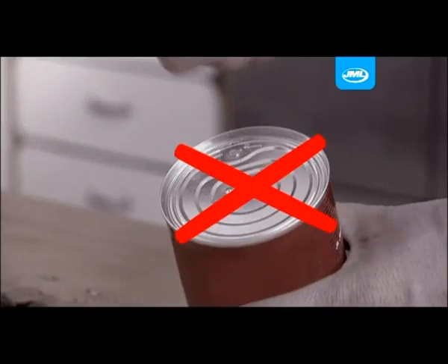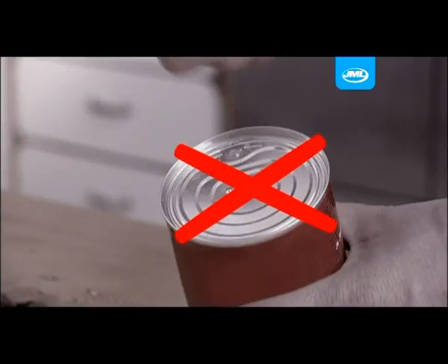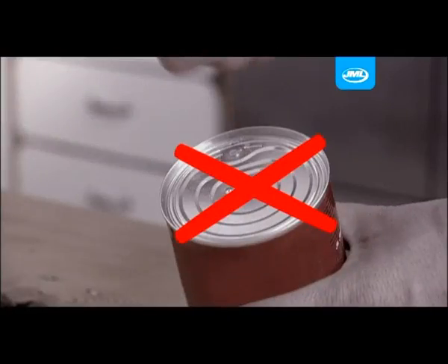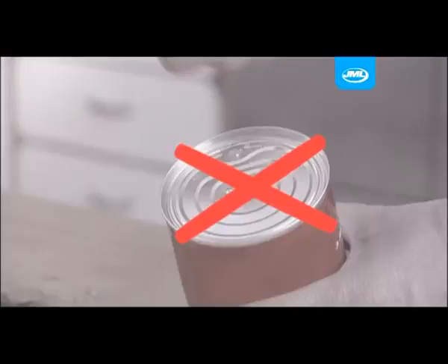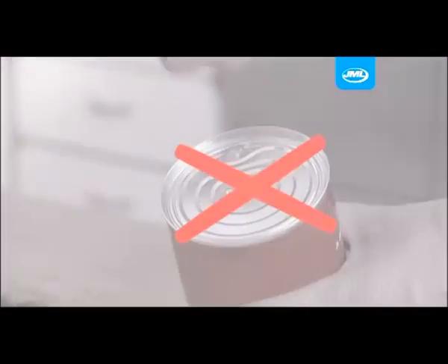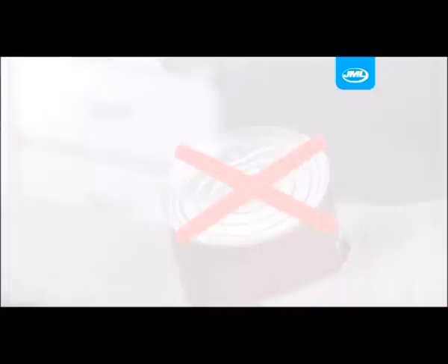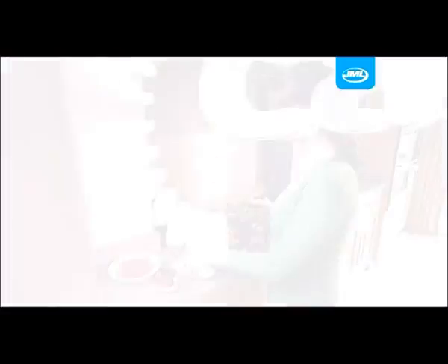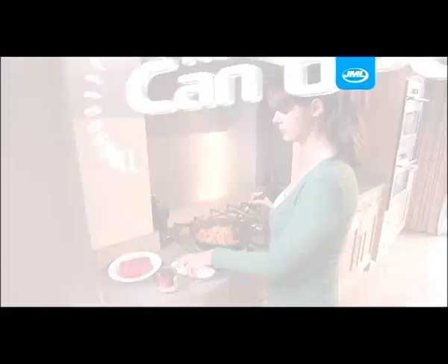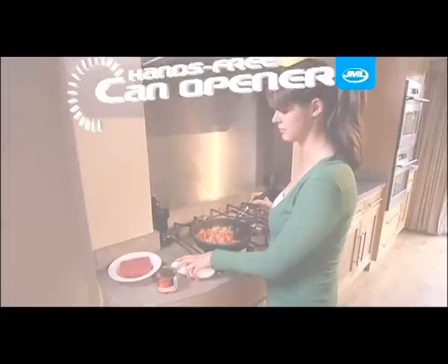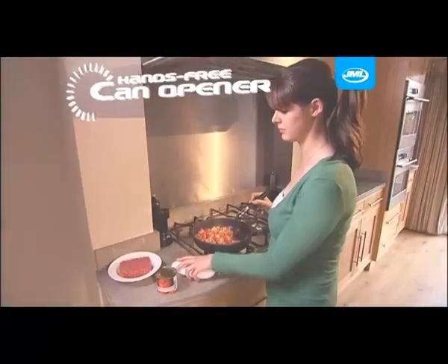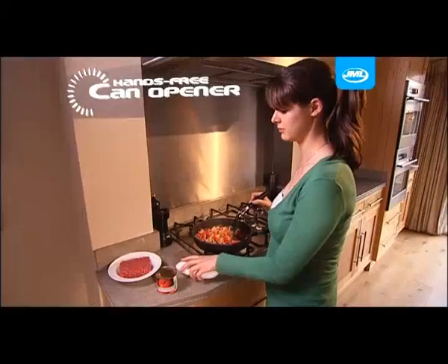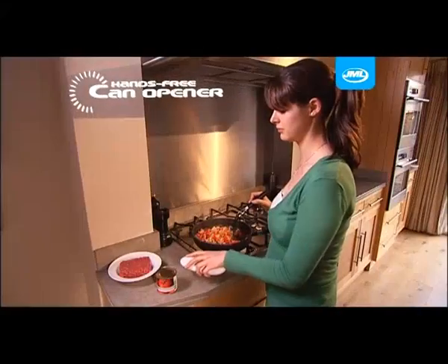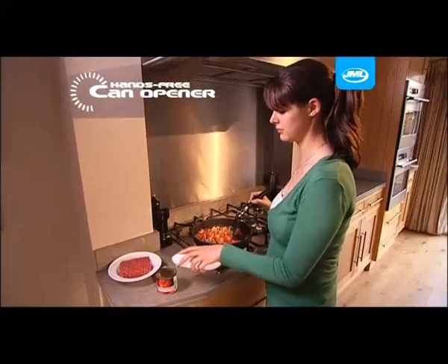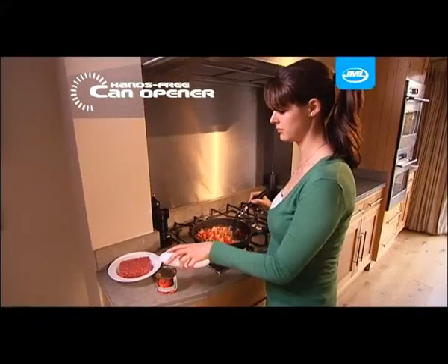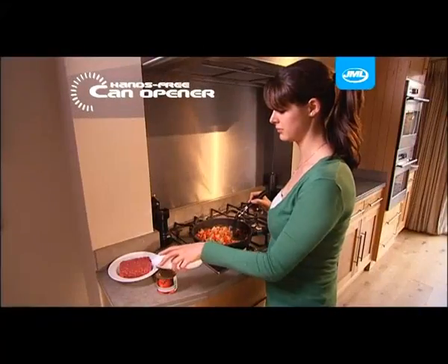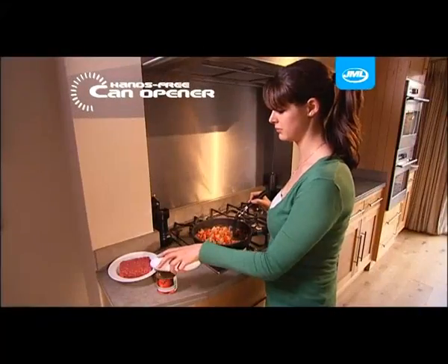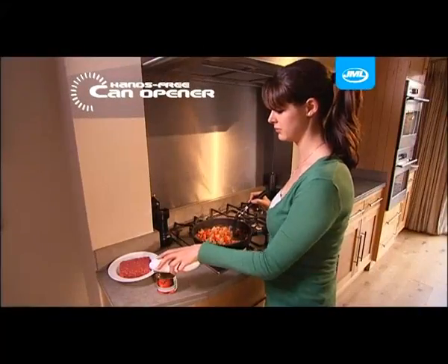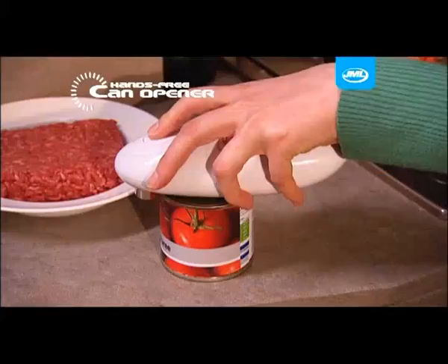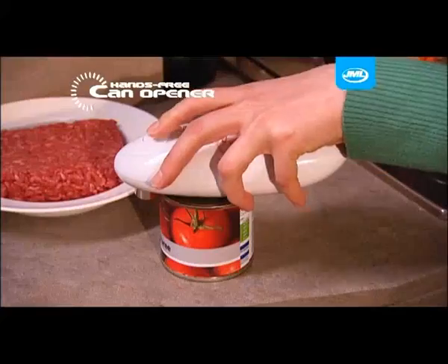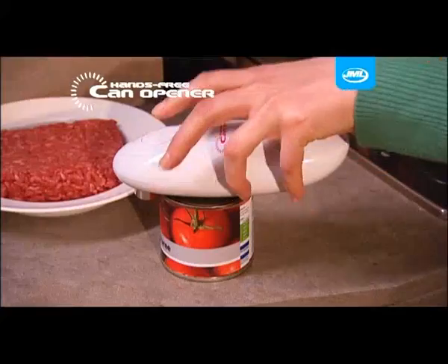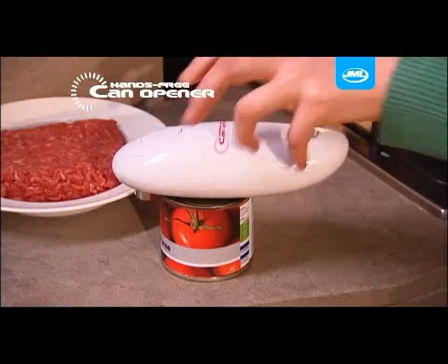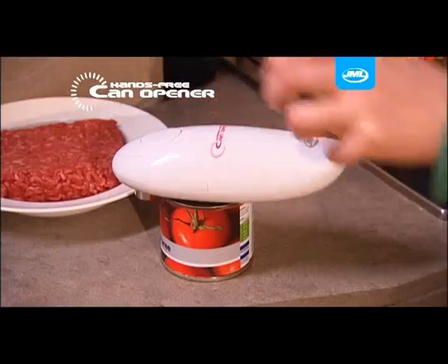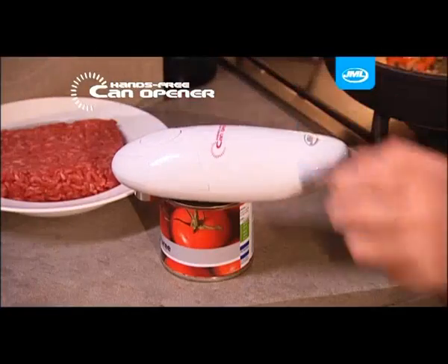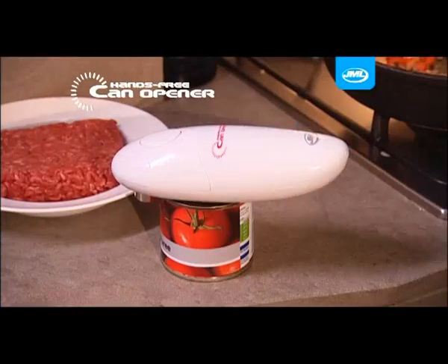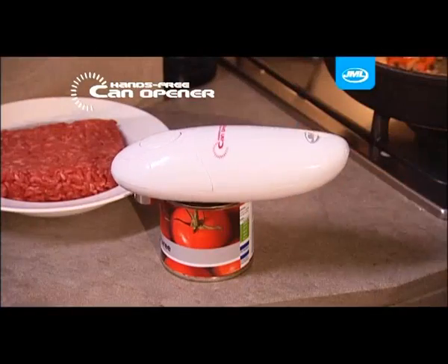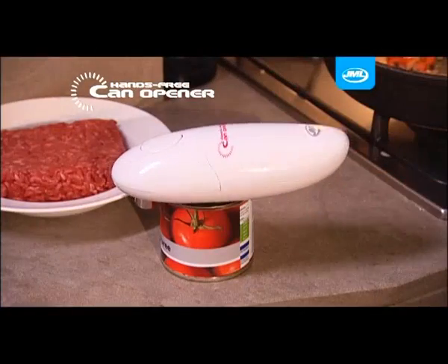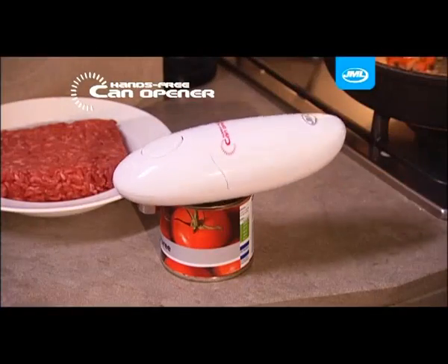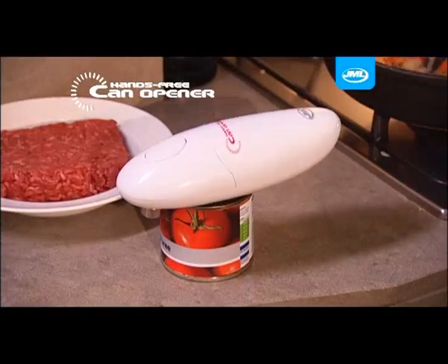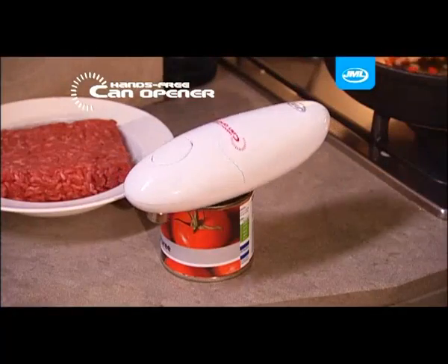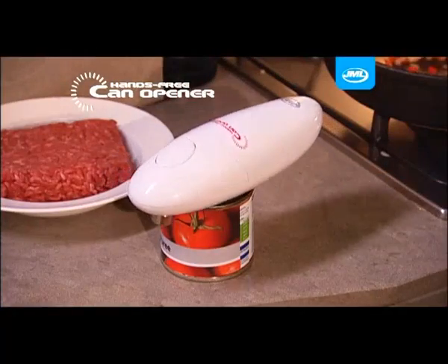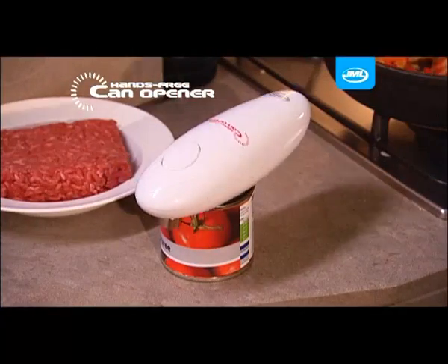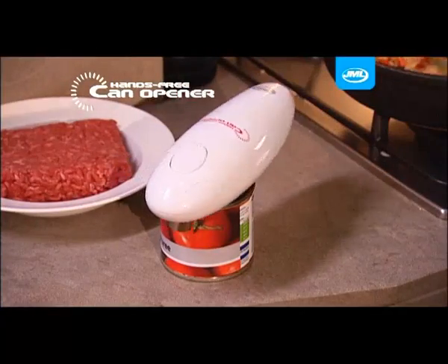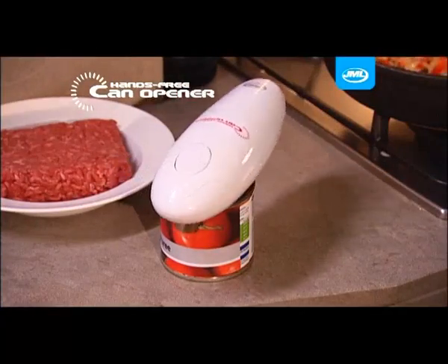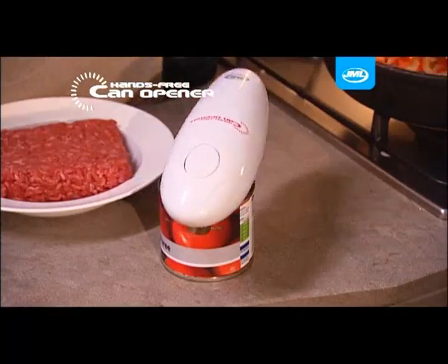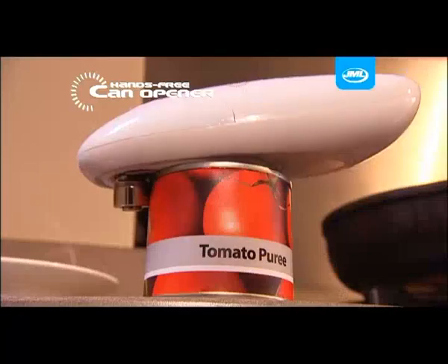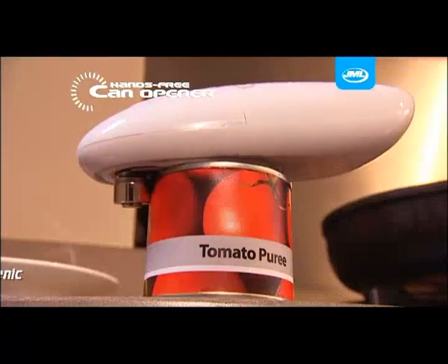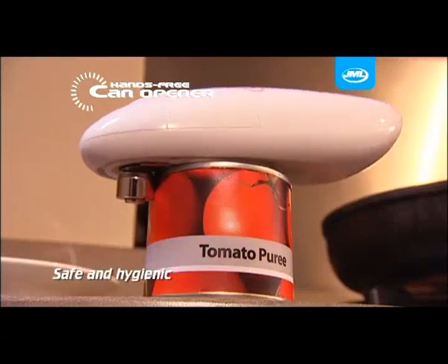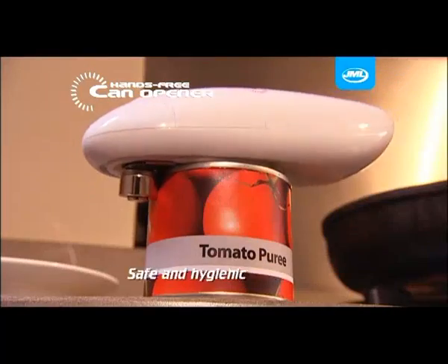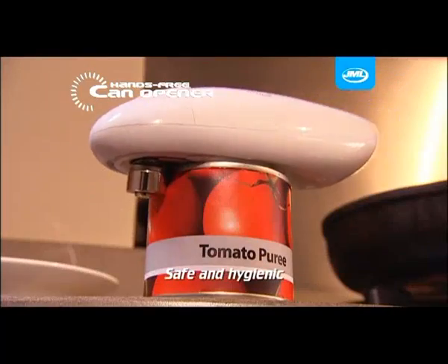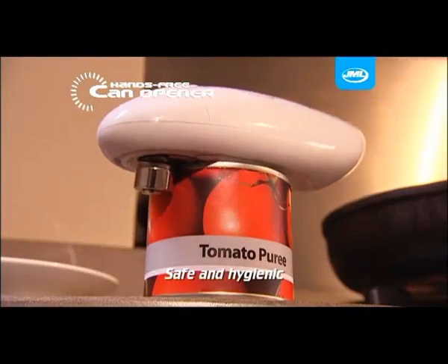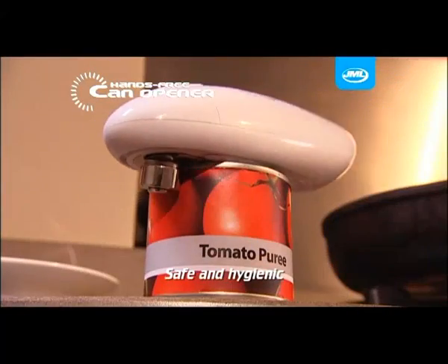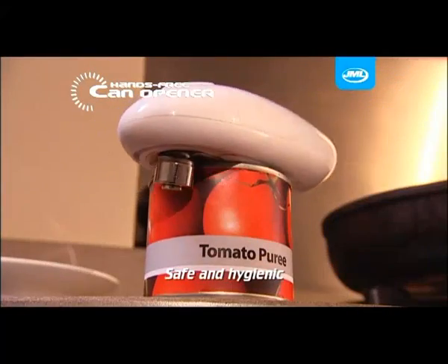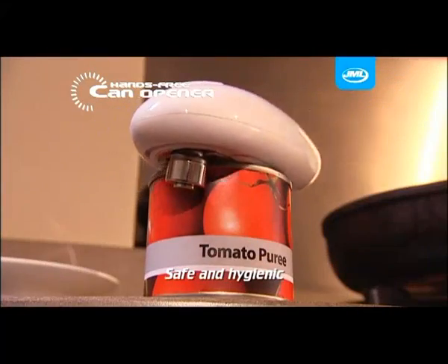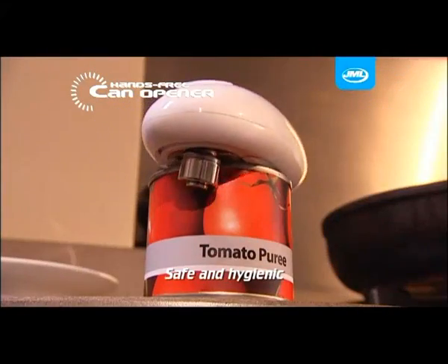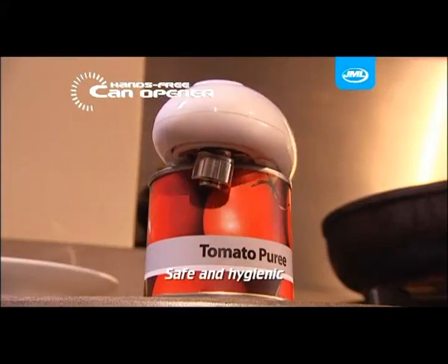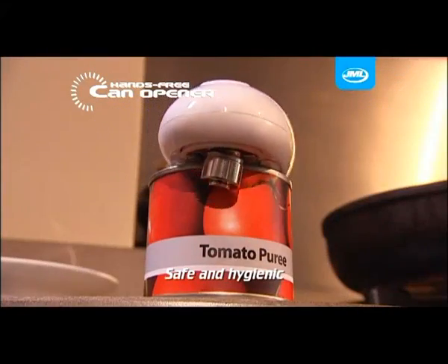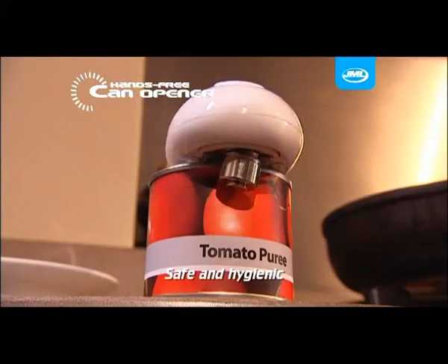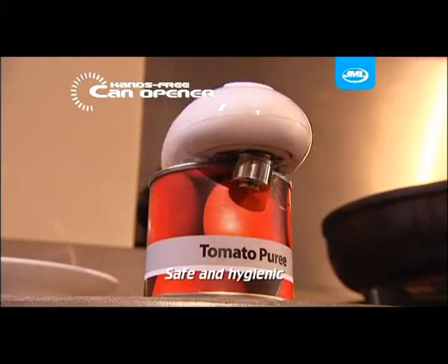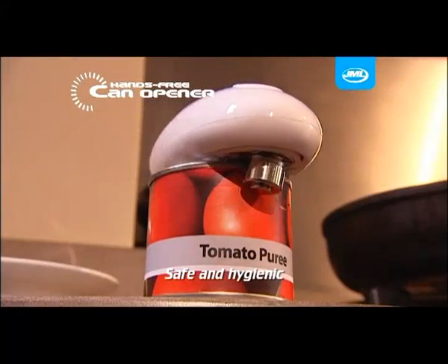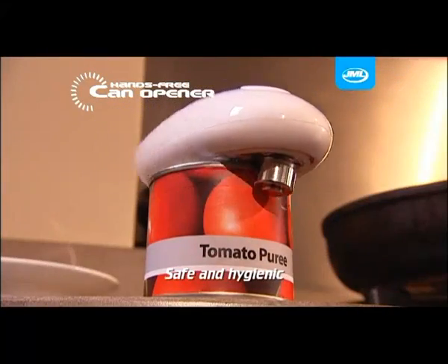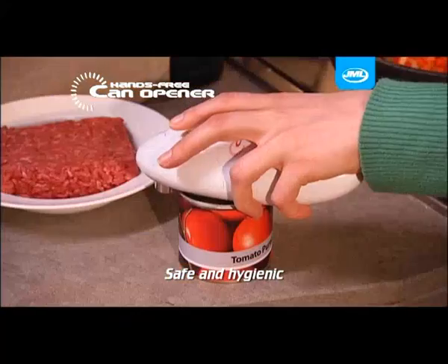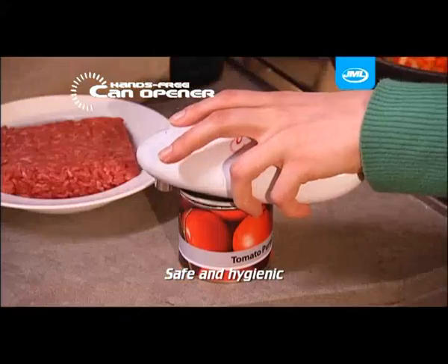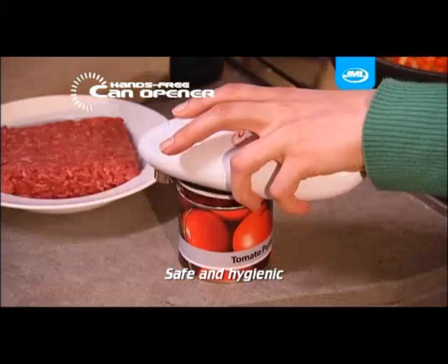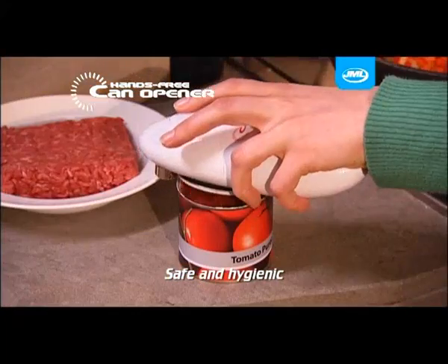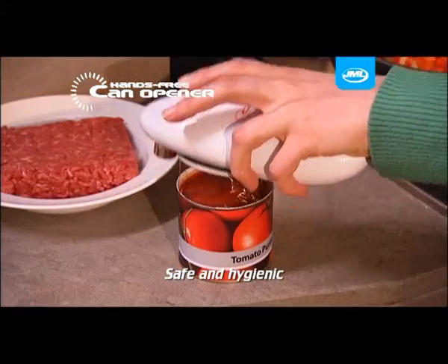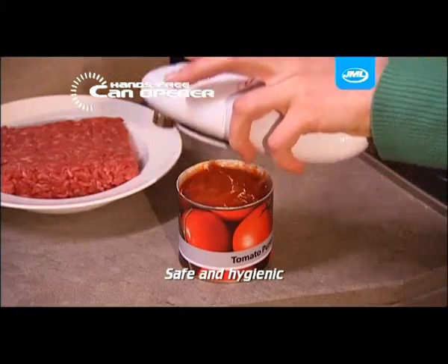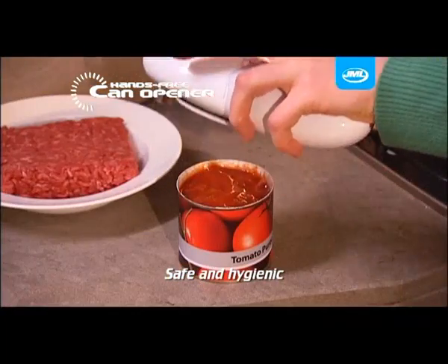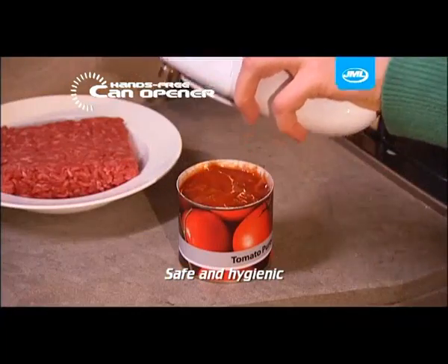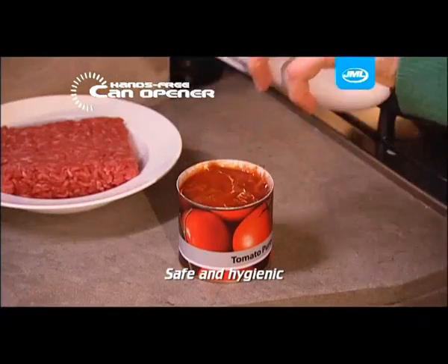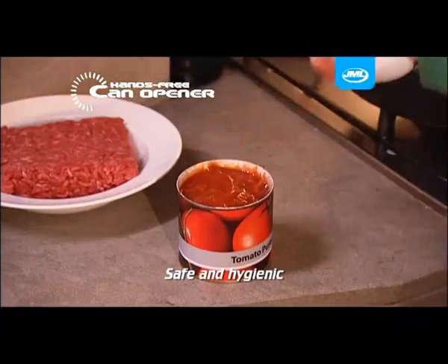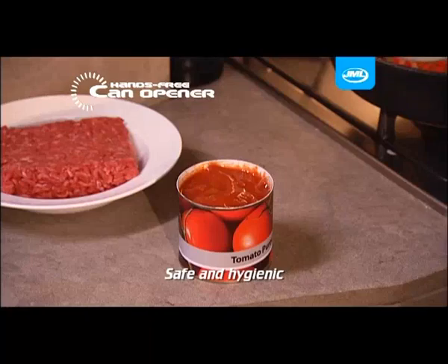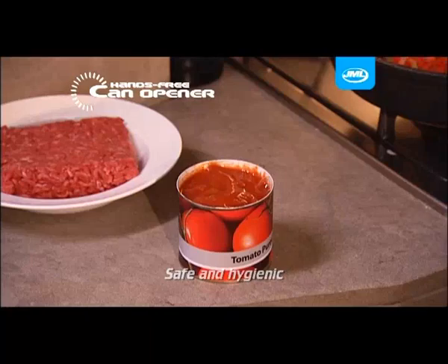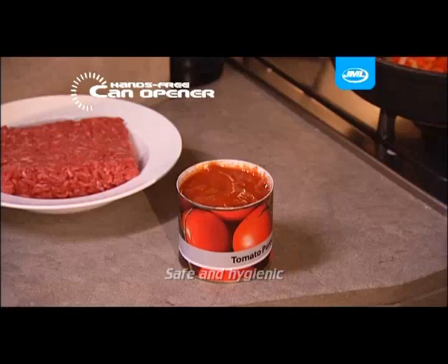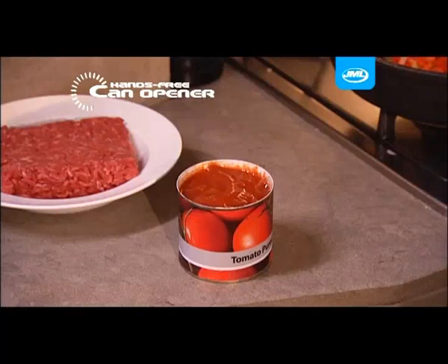The hands-free can opener from JML is revolutionary. It safely removes the top of any can hygienically and with no sharp edges.